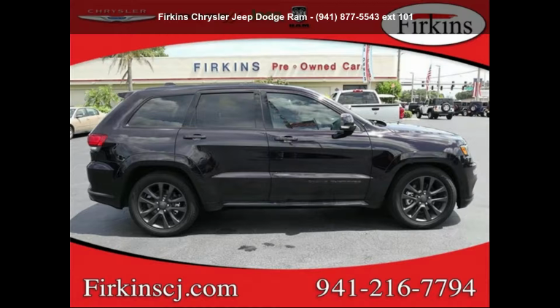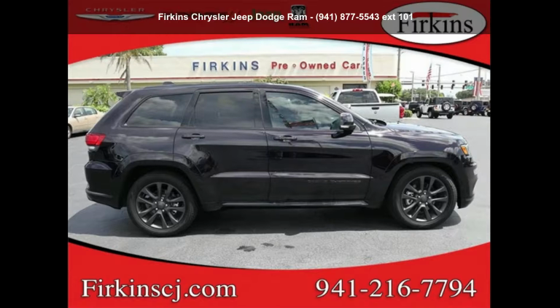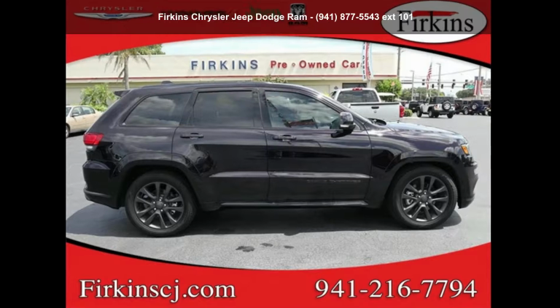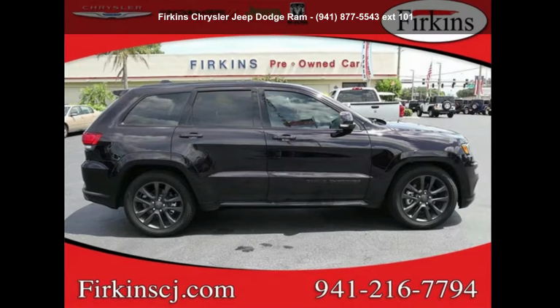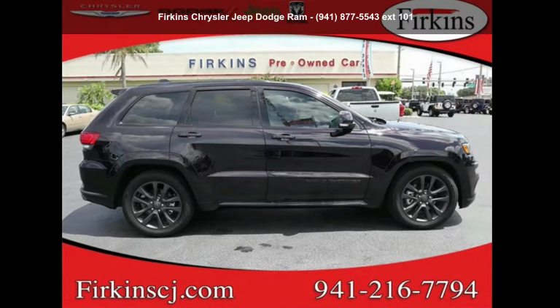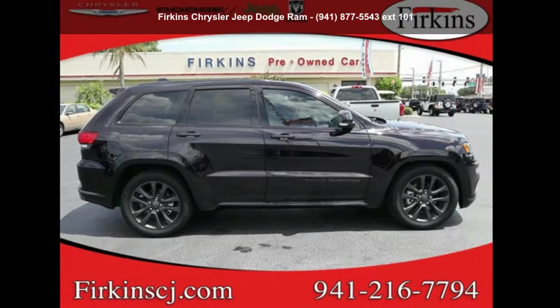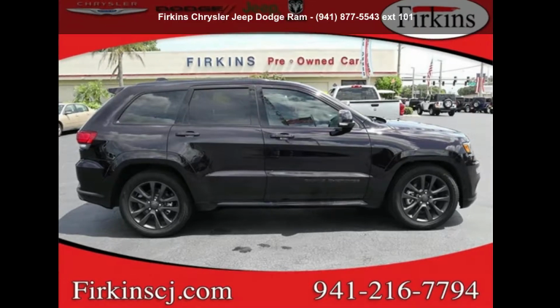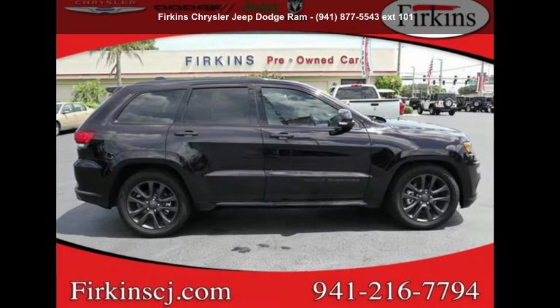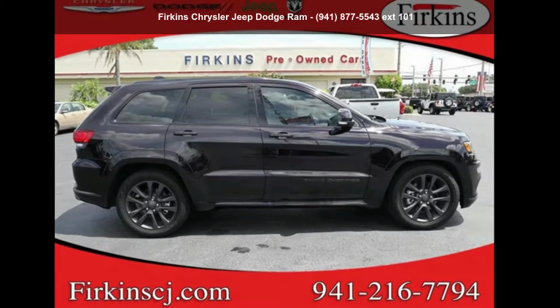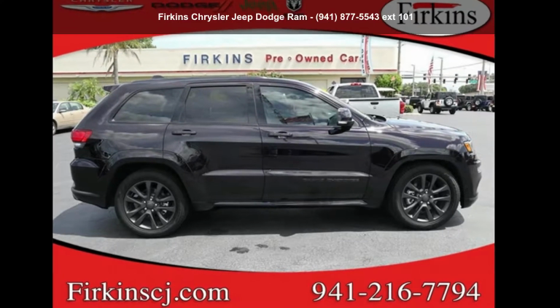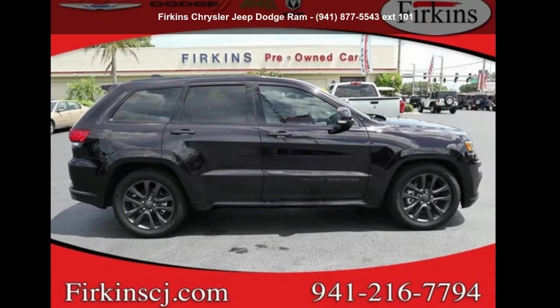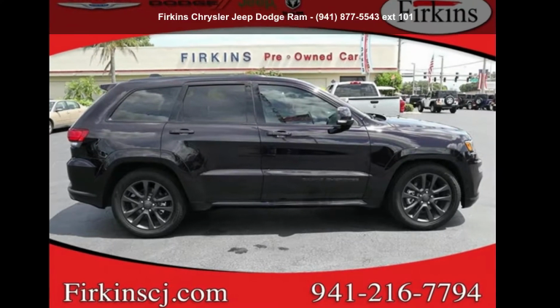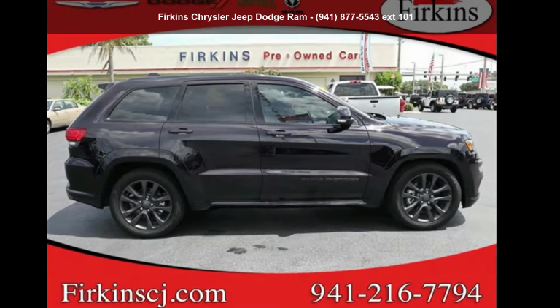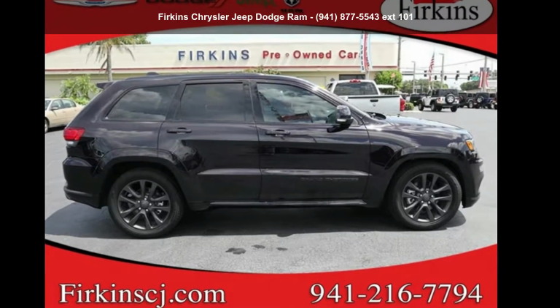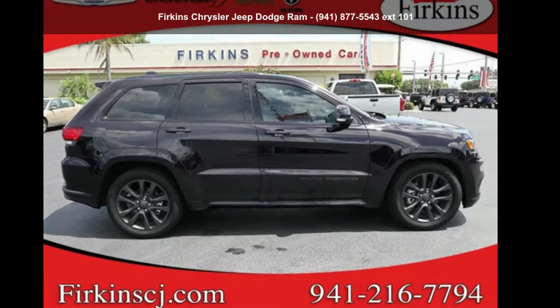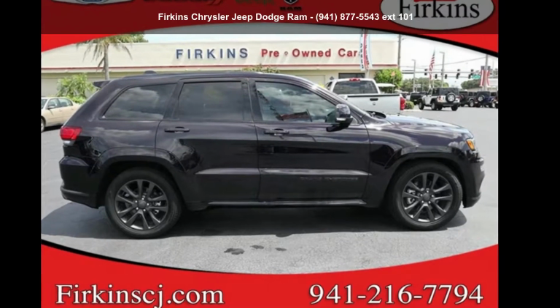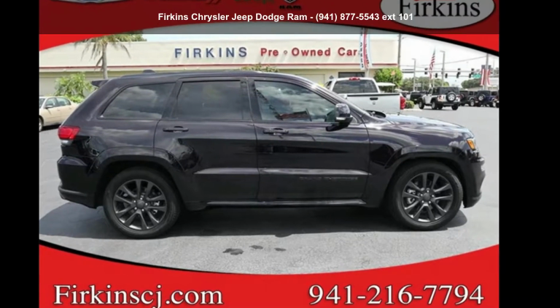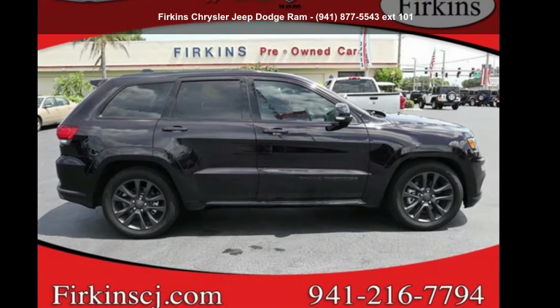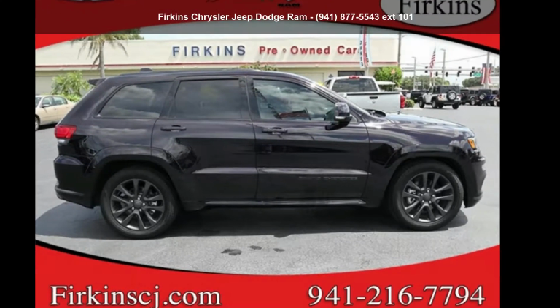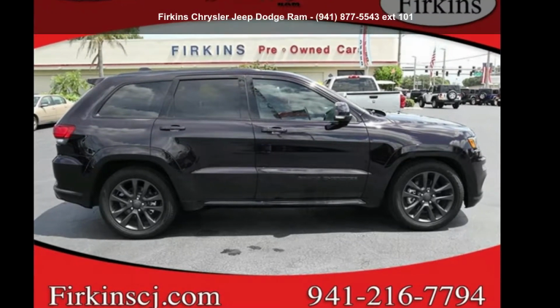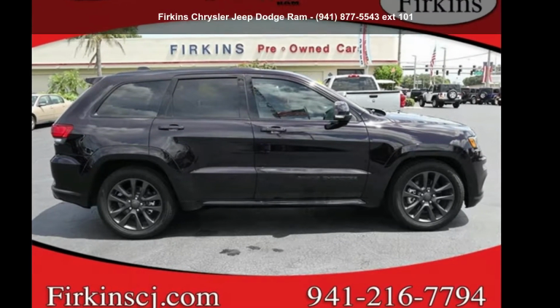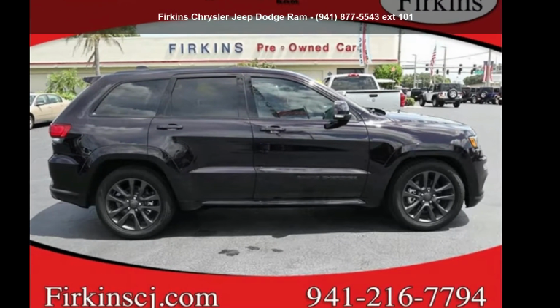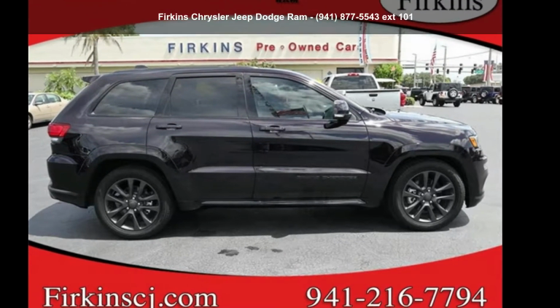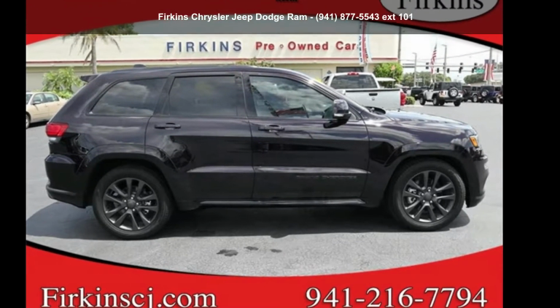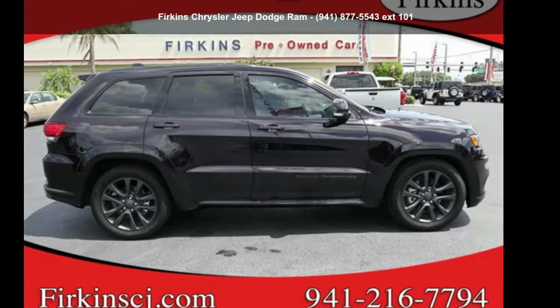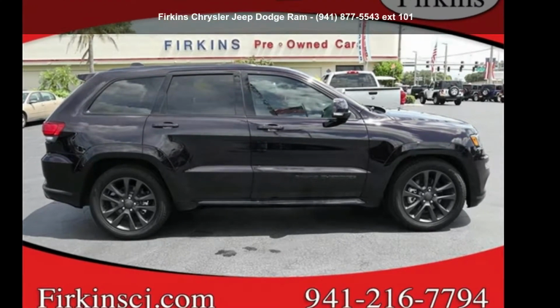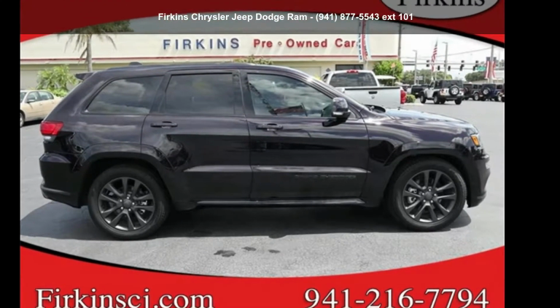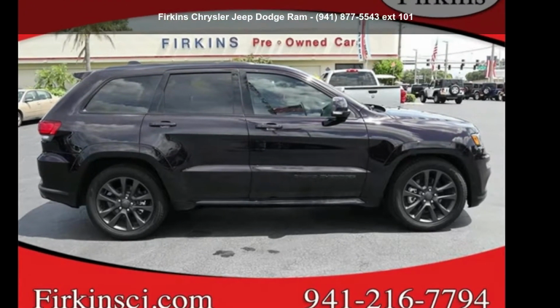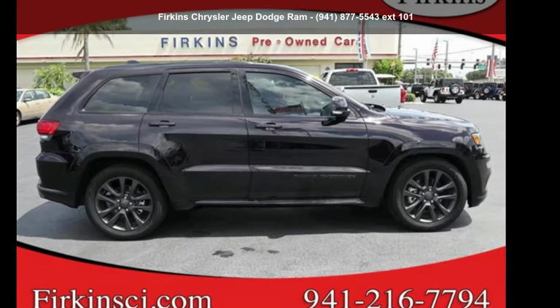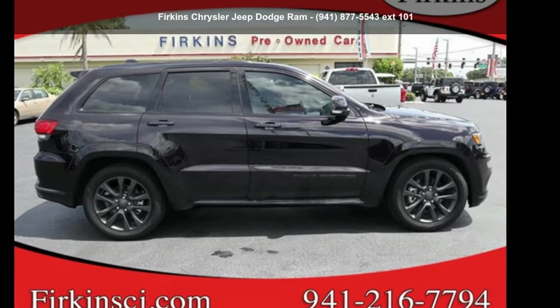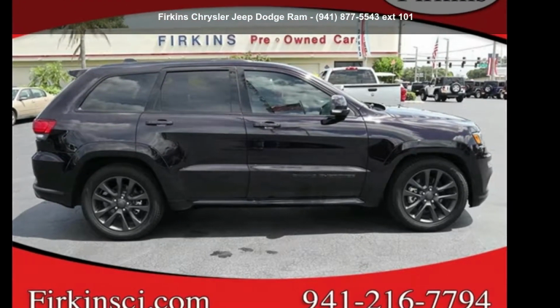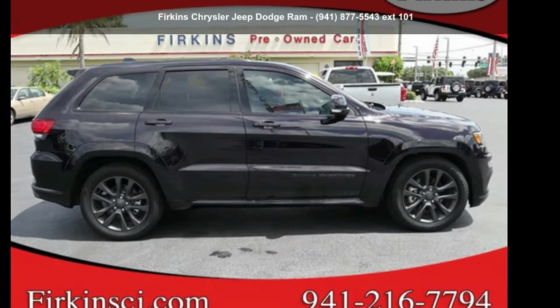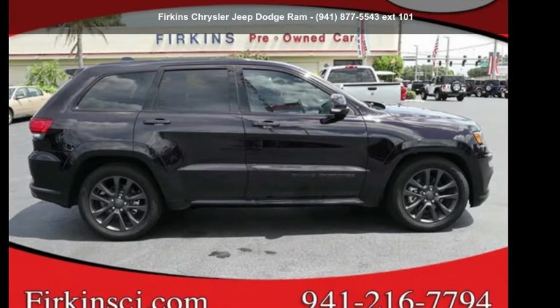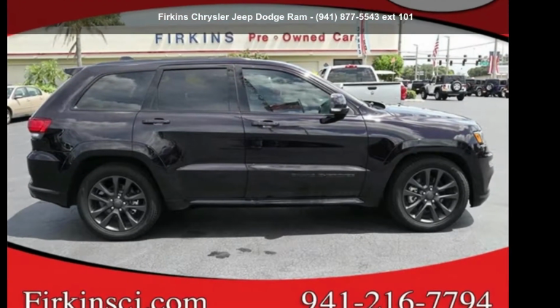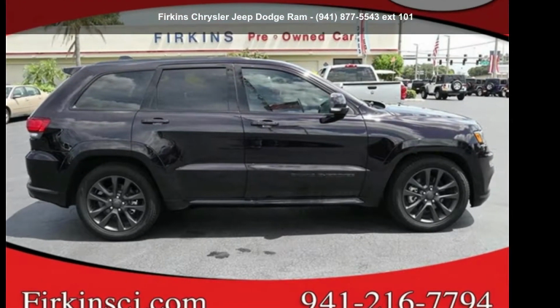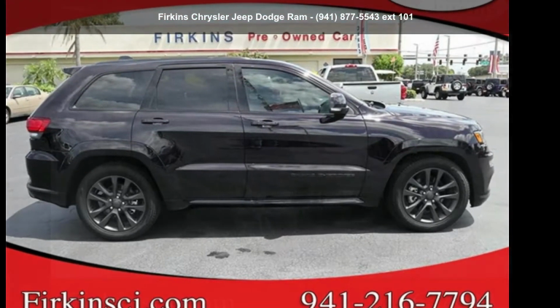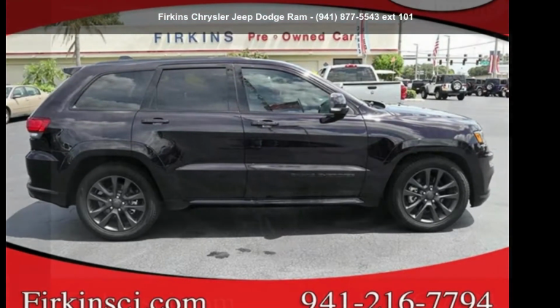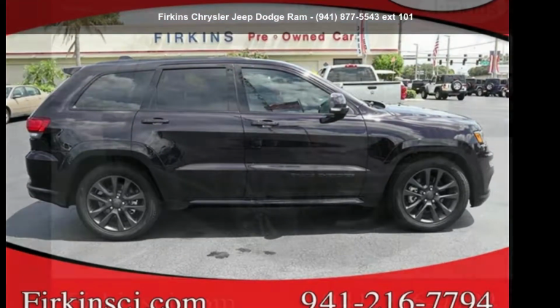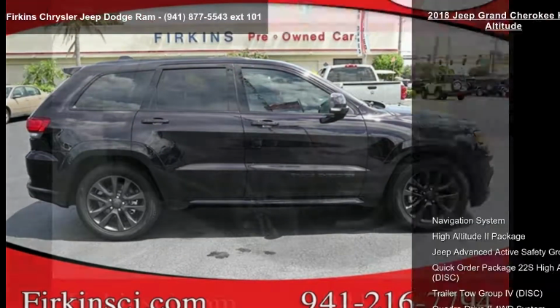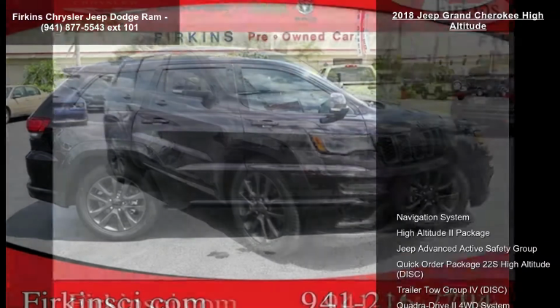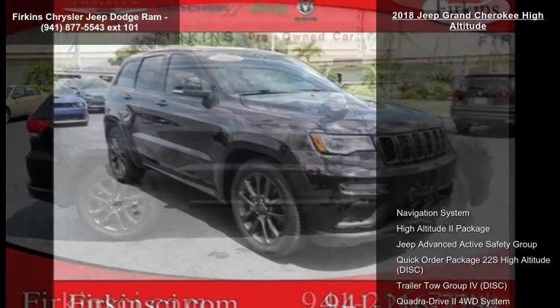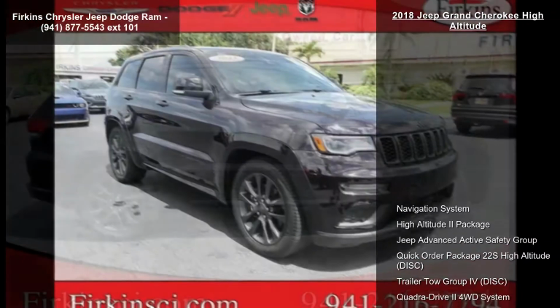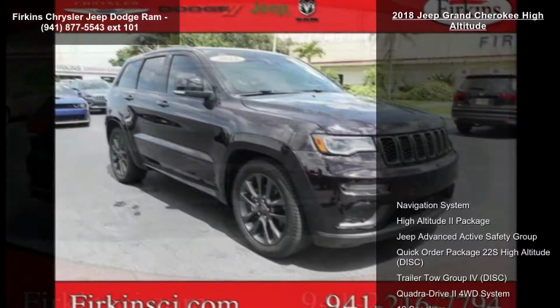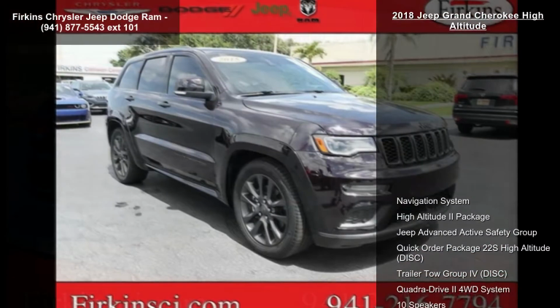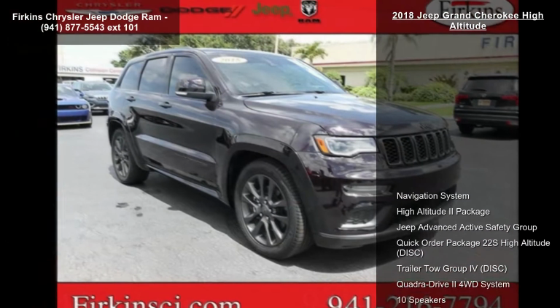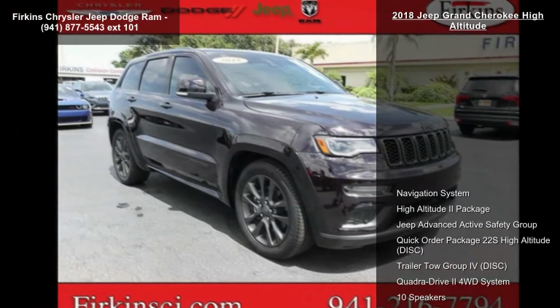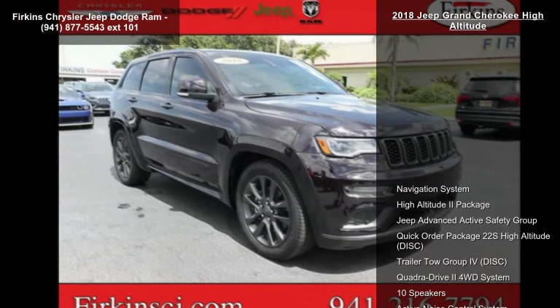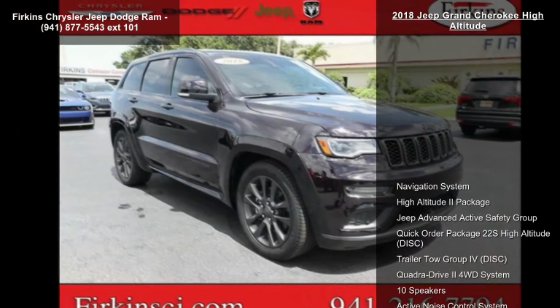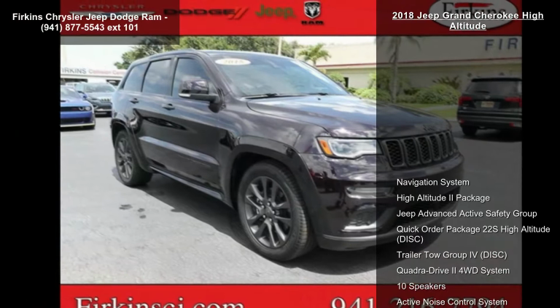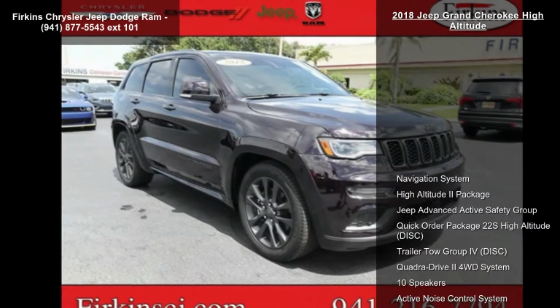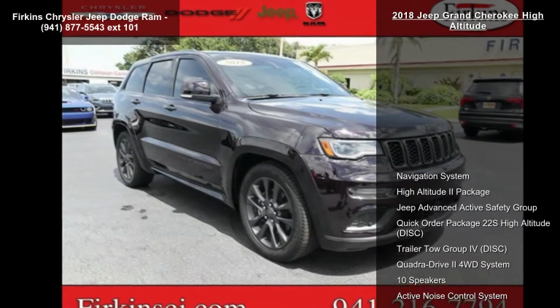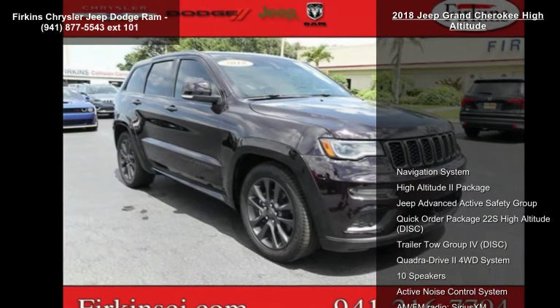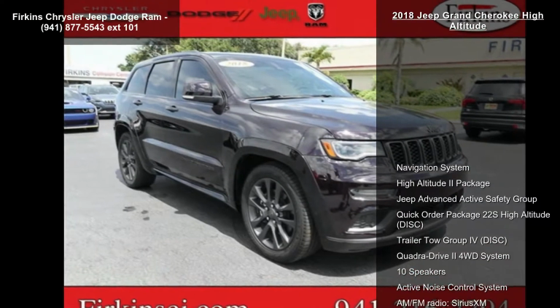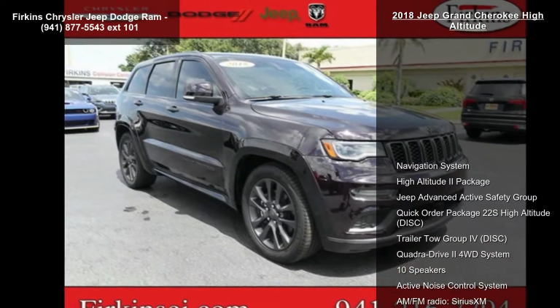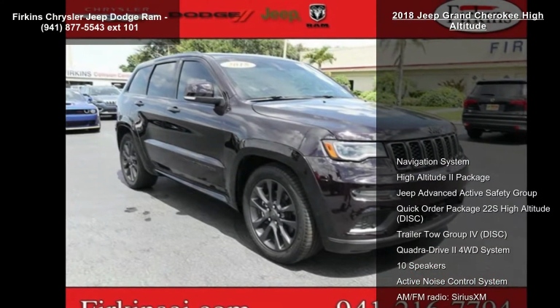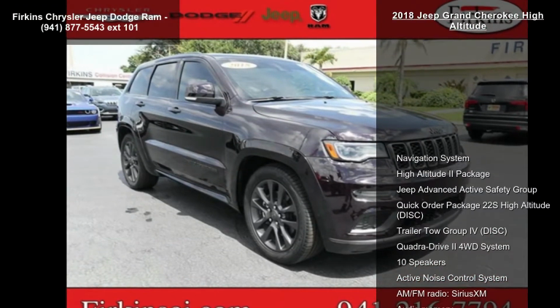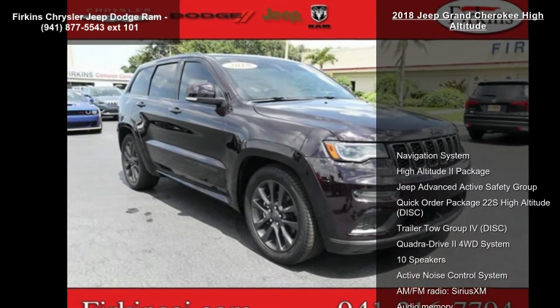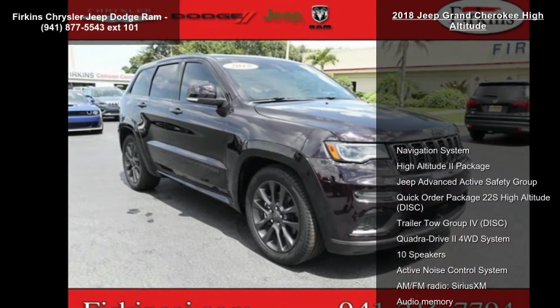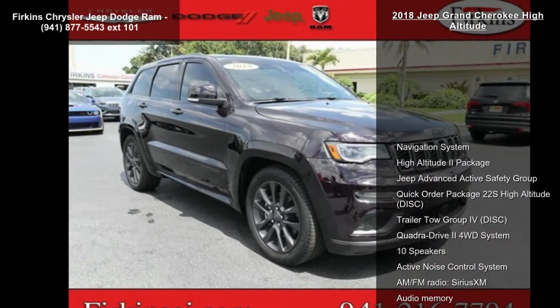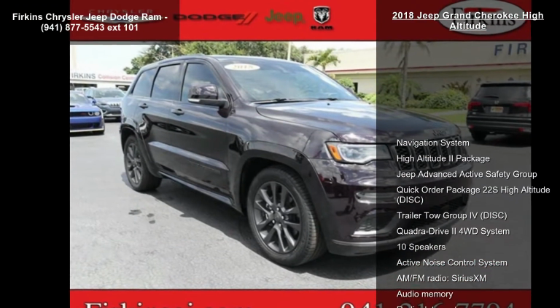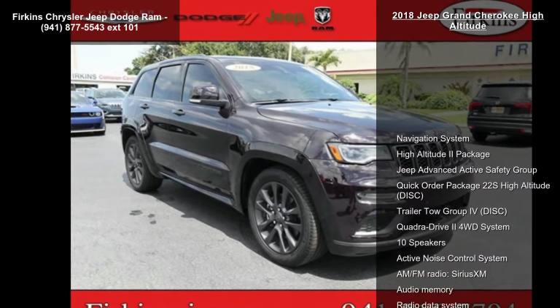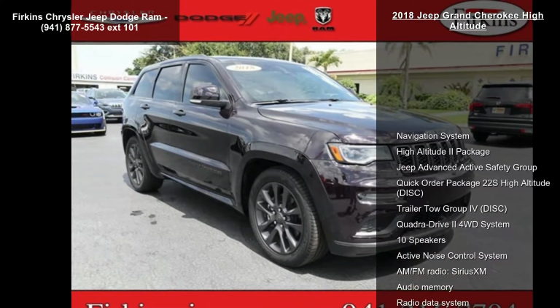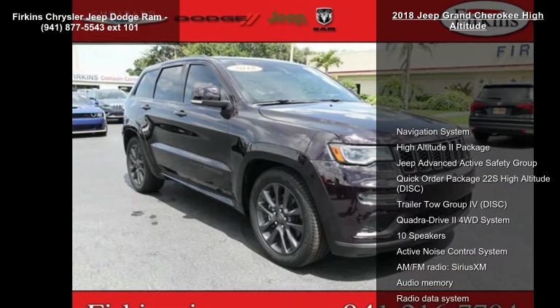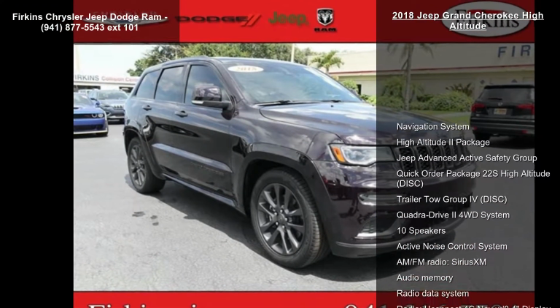Check out this Jeep 2018 Grand Cherokee High Altitude. This may be the set of wheels you've been looking for.